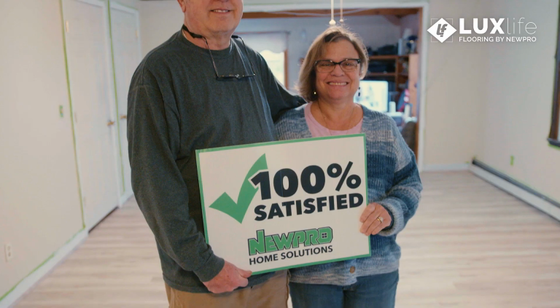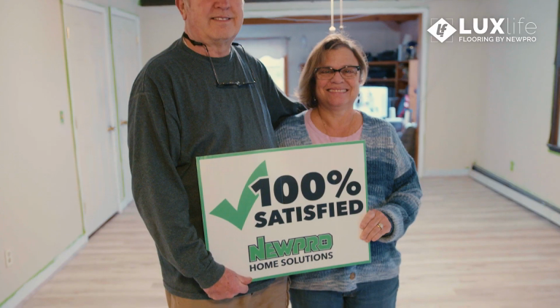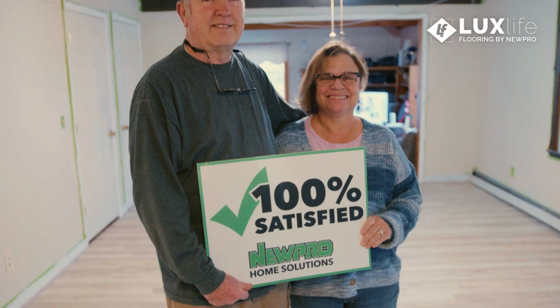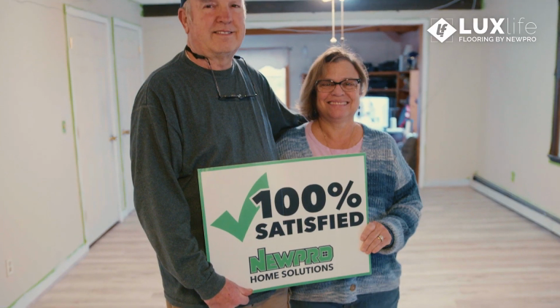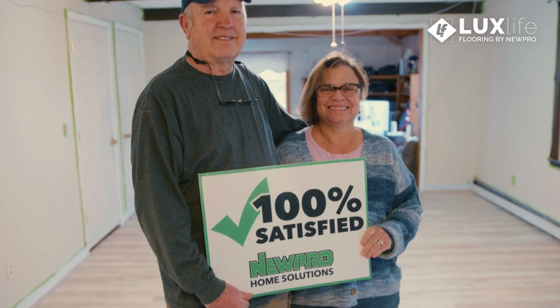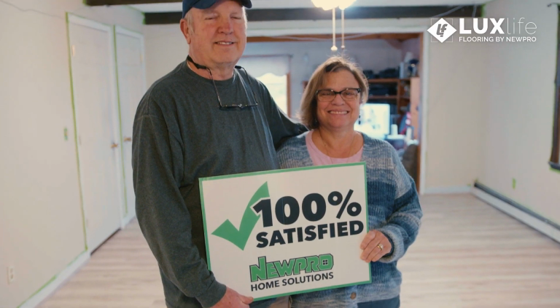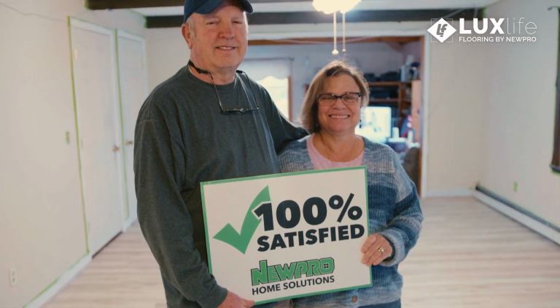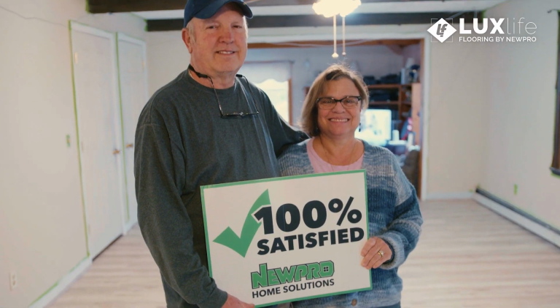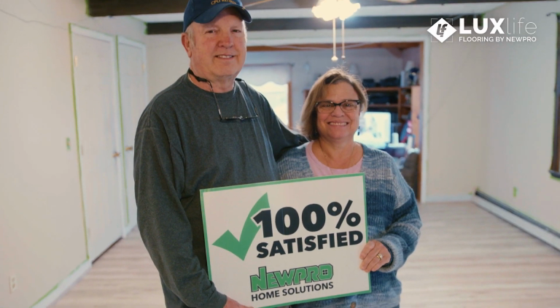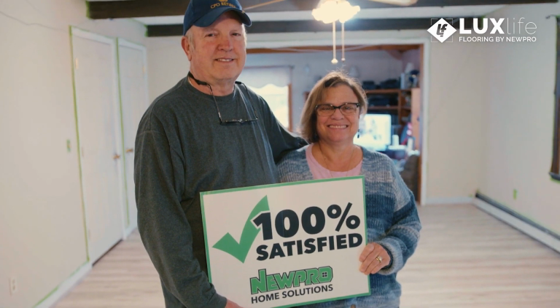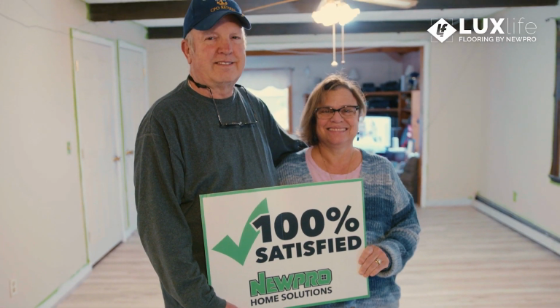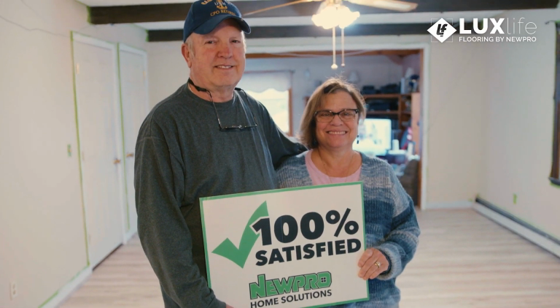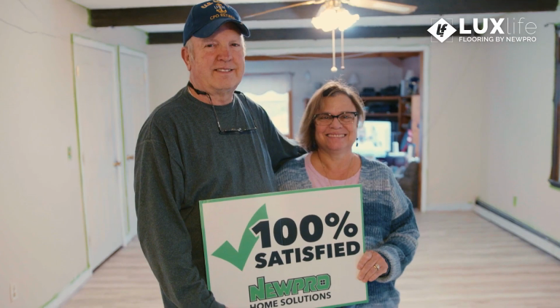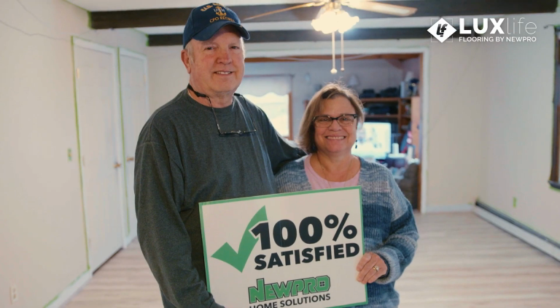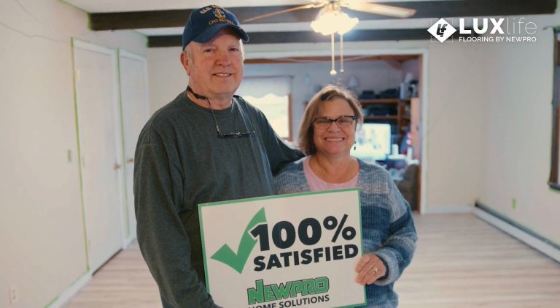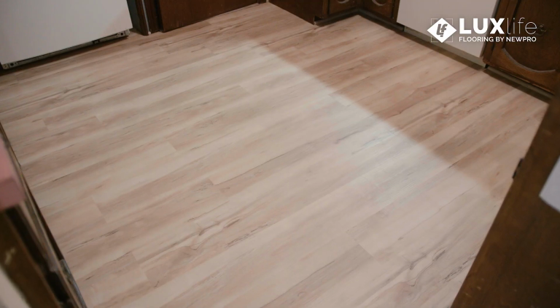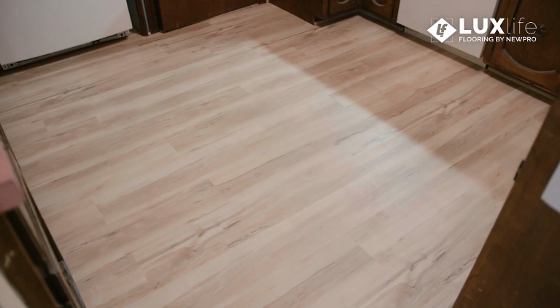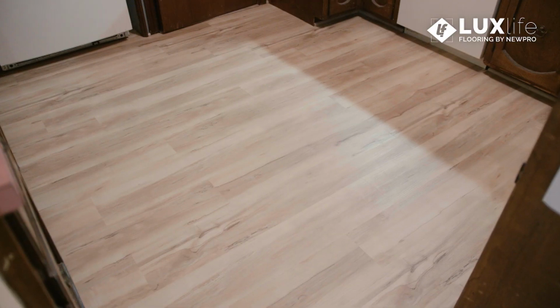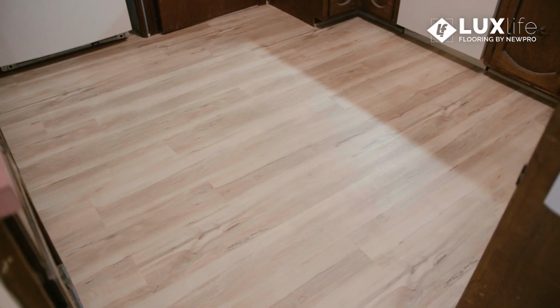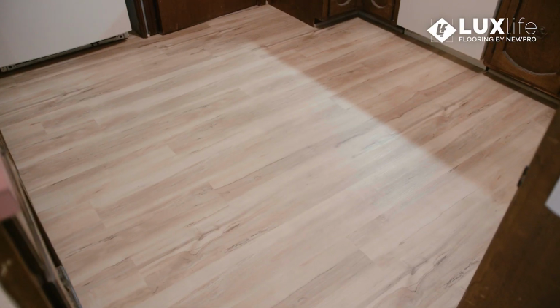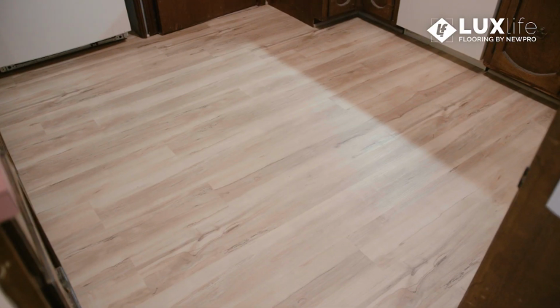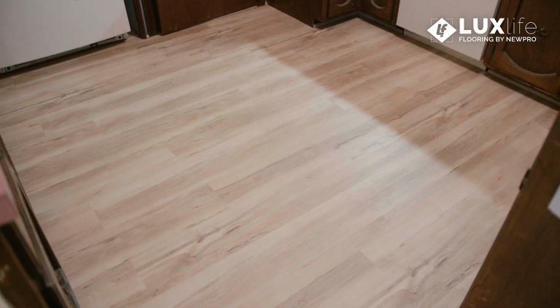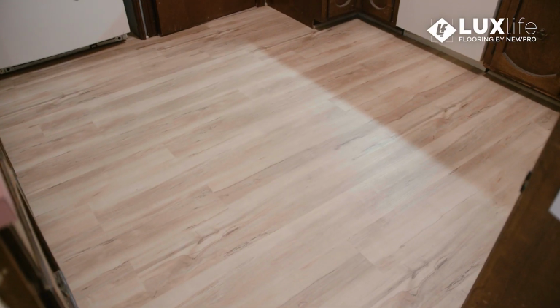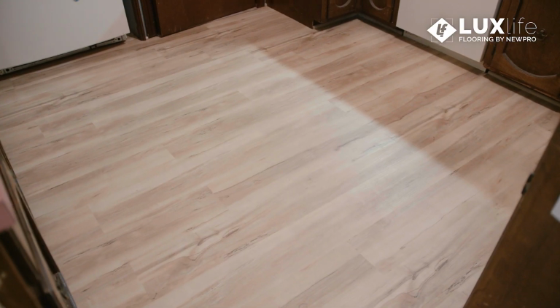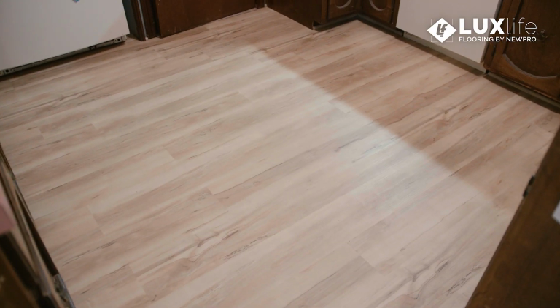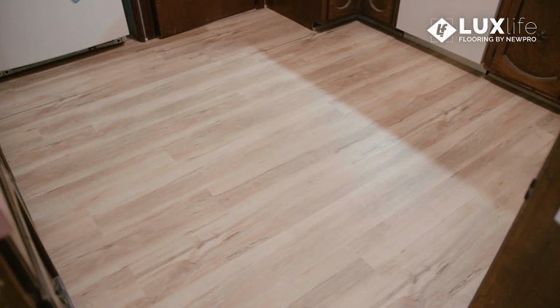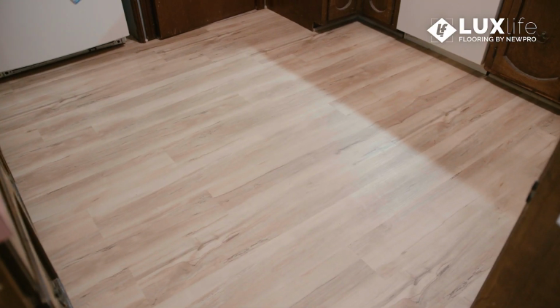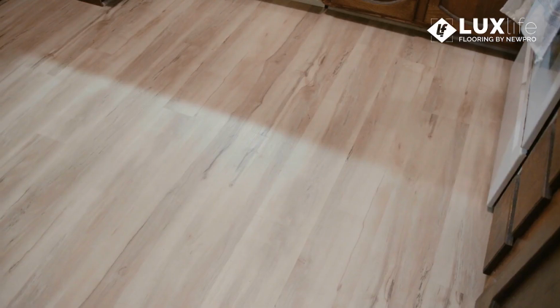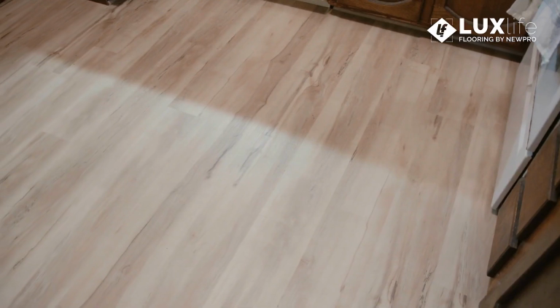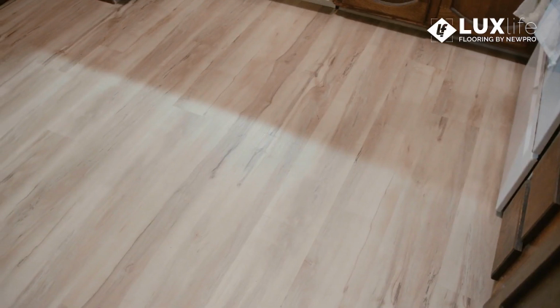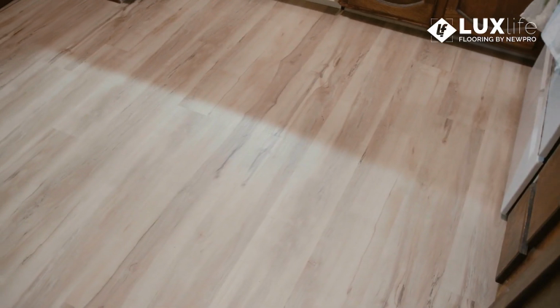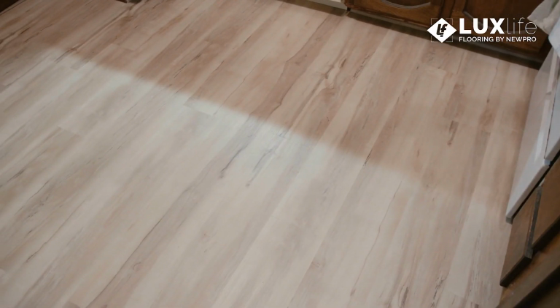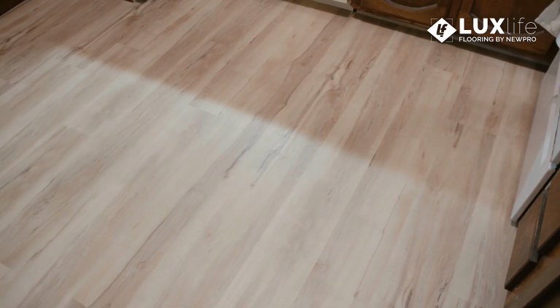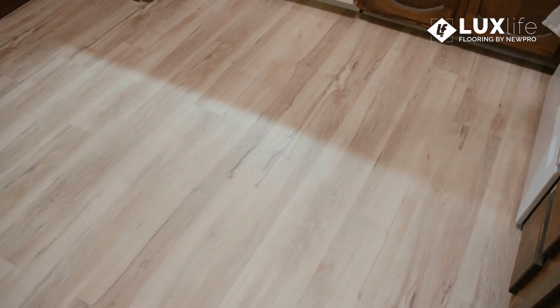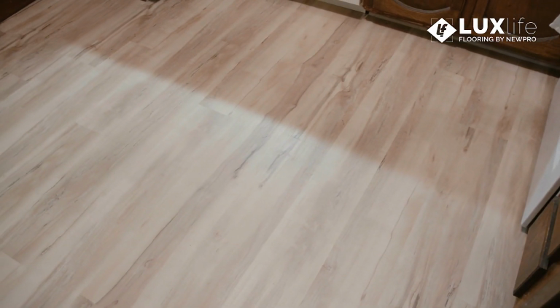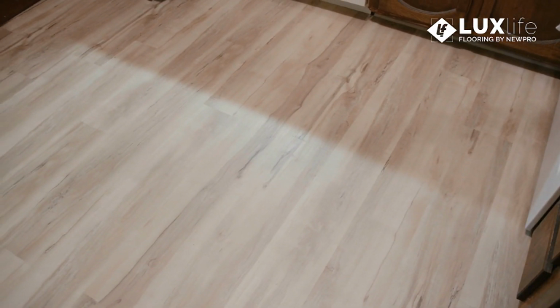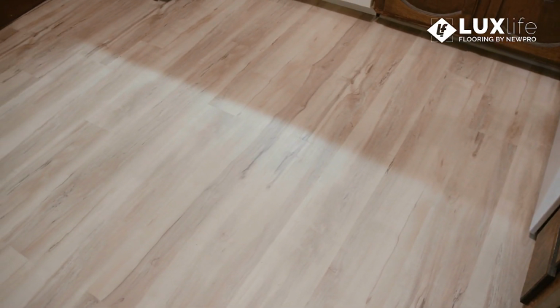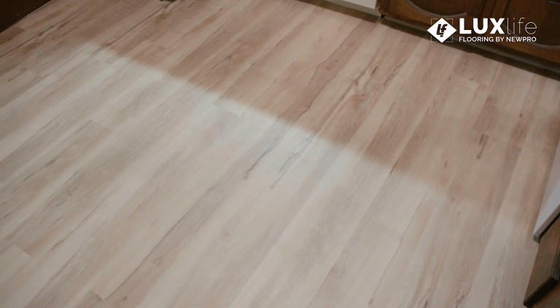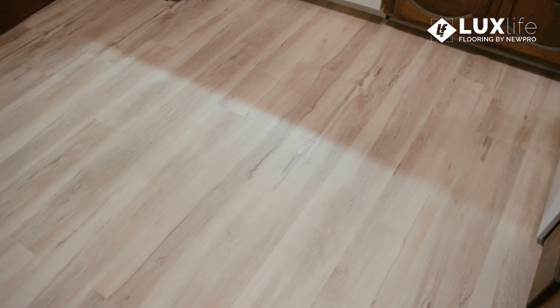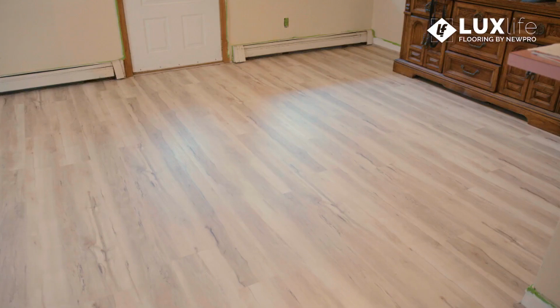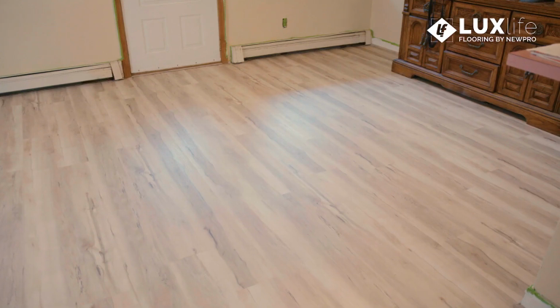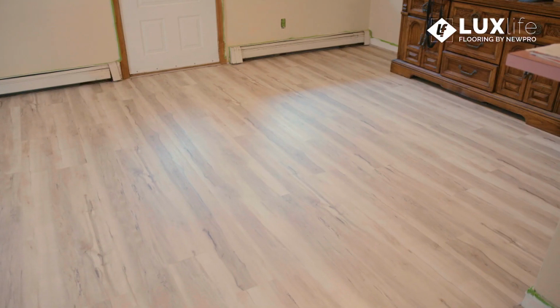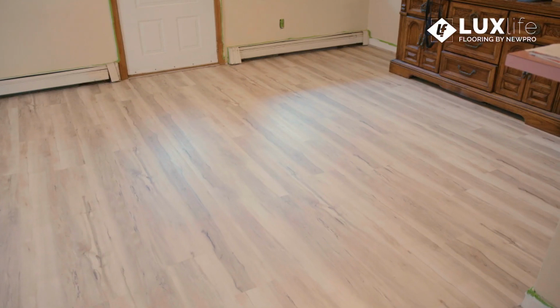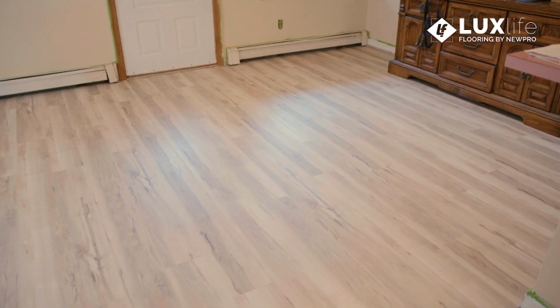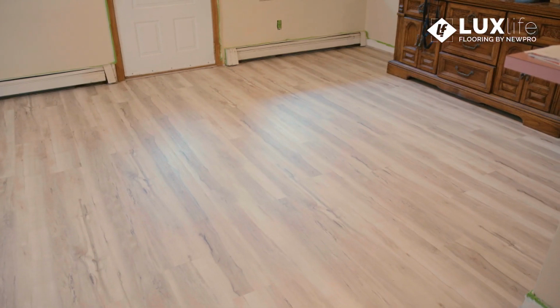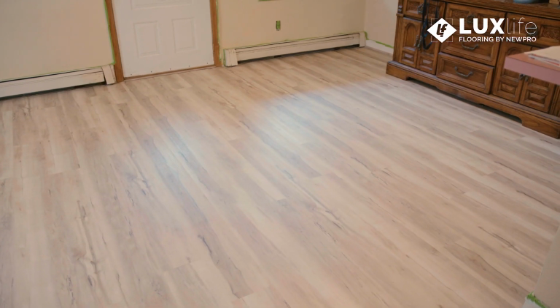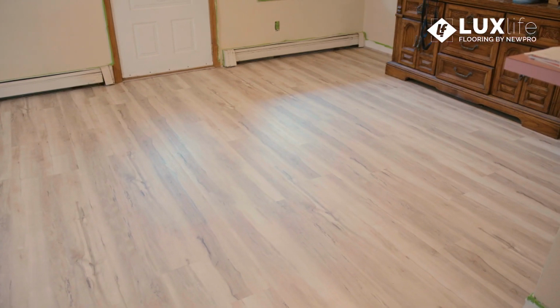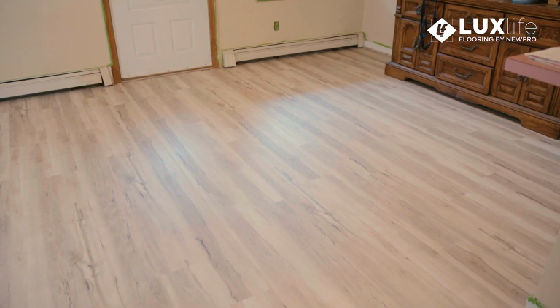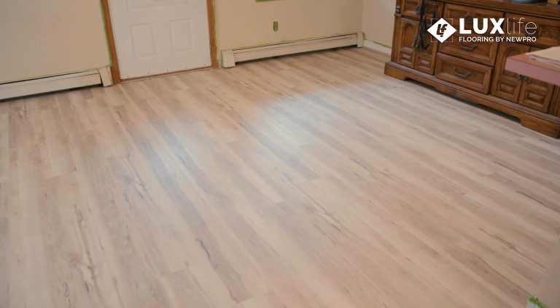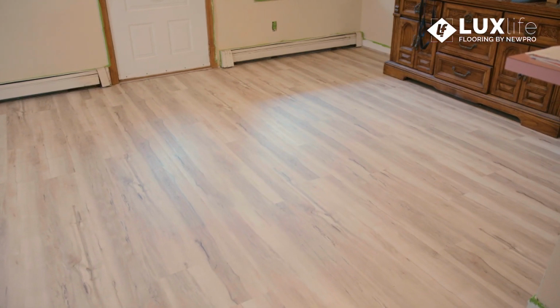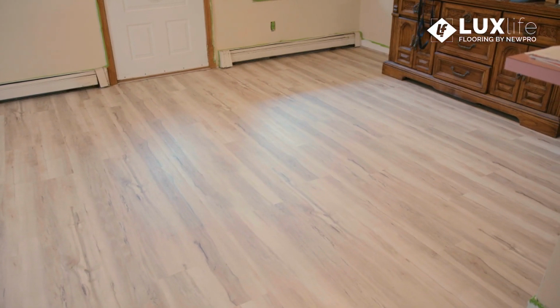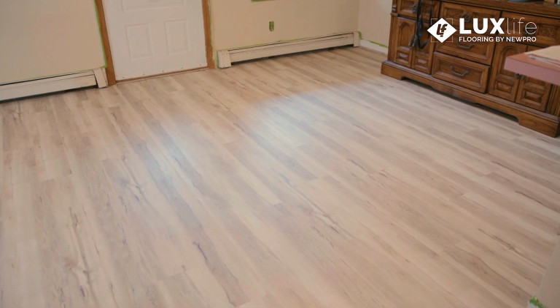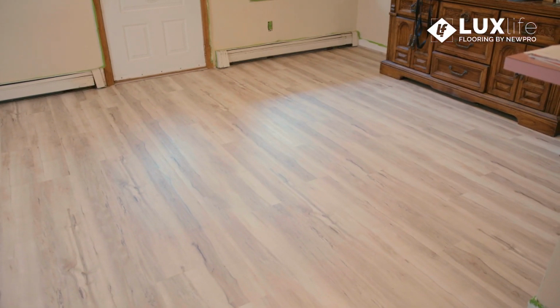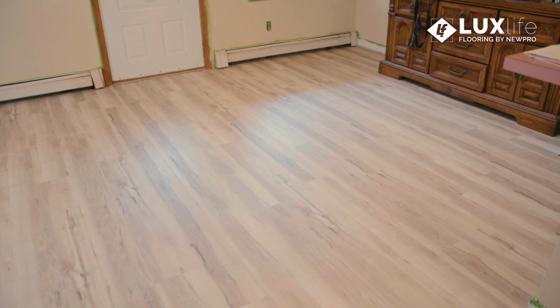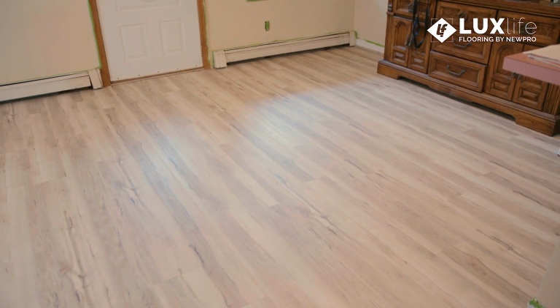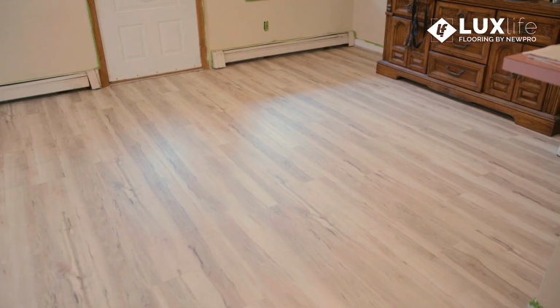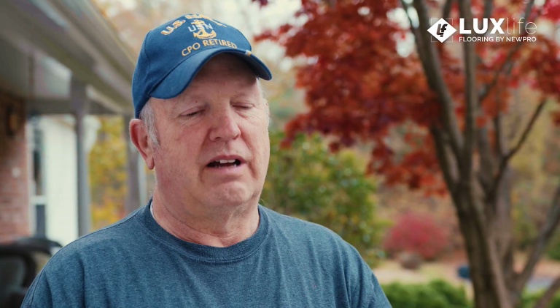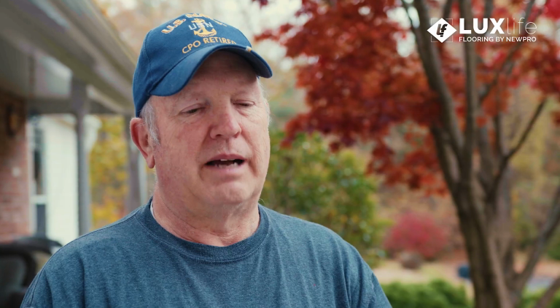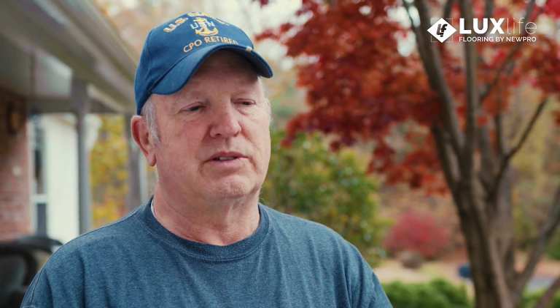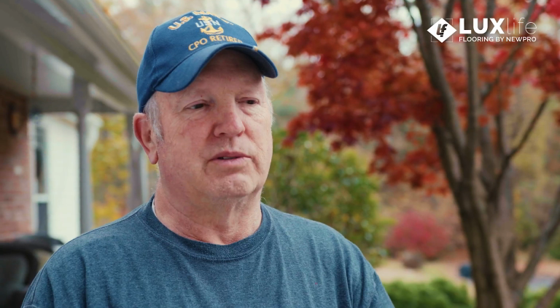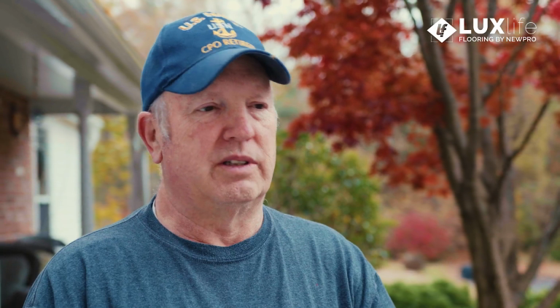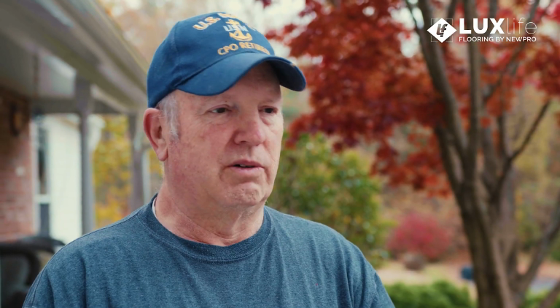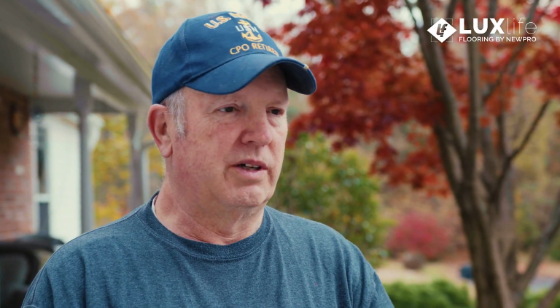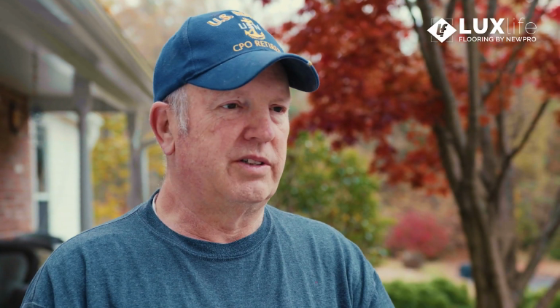I would definitely recommend NEWPRO, especially on this flooring. It was done quickly and done properly. It is absolutely gorgeous.